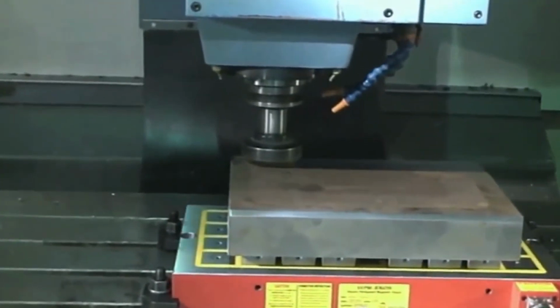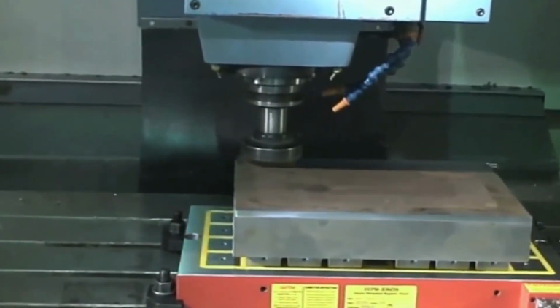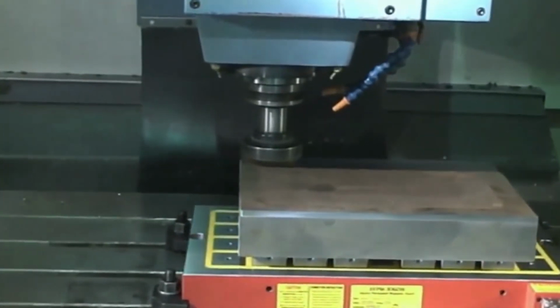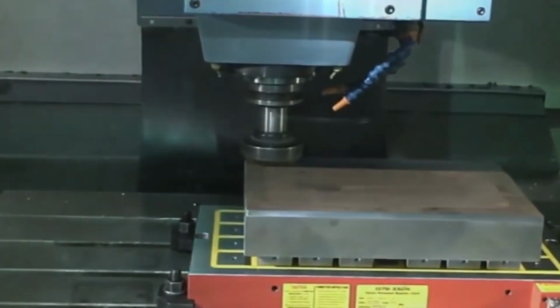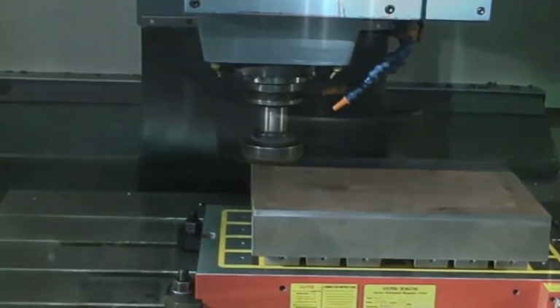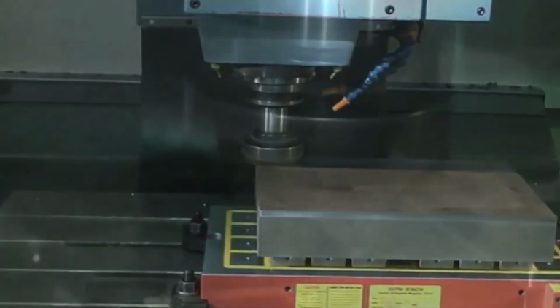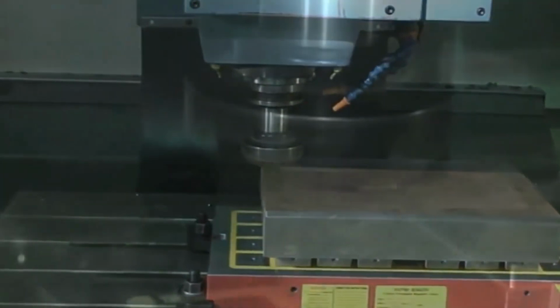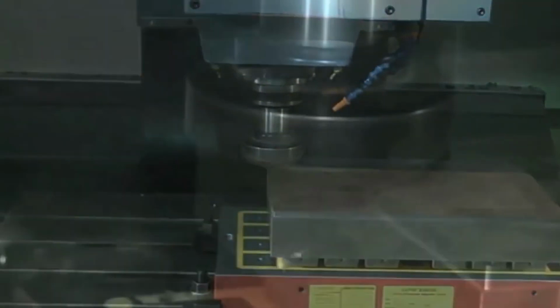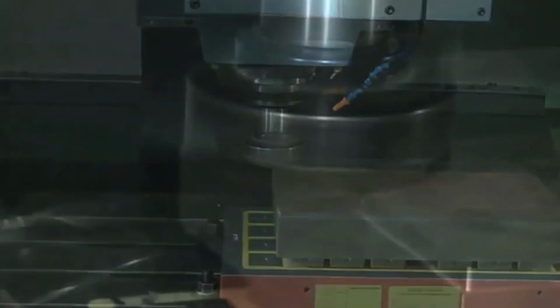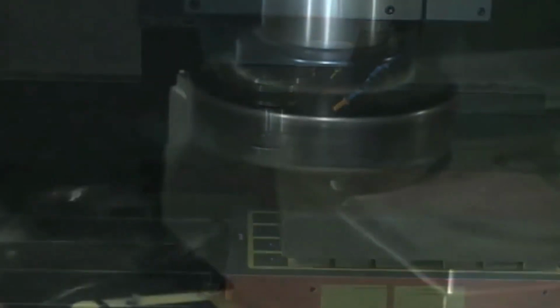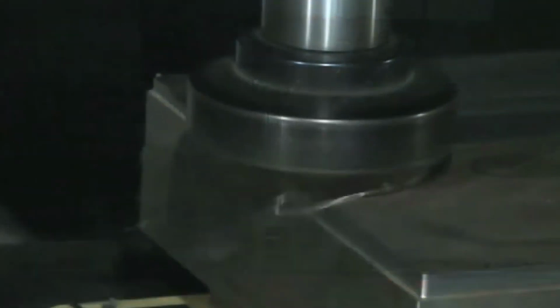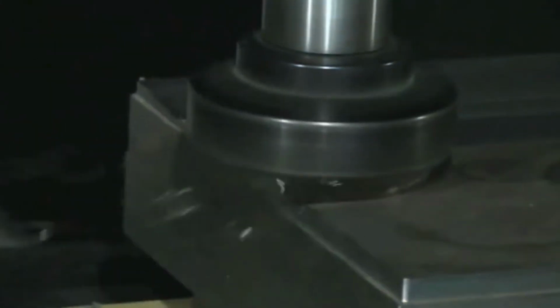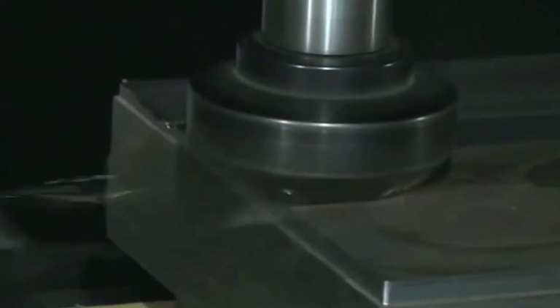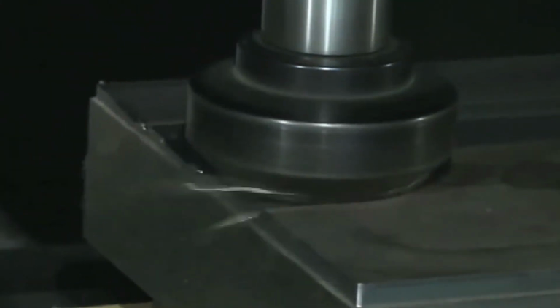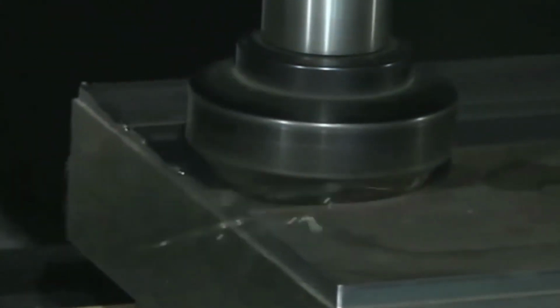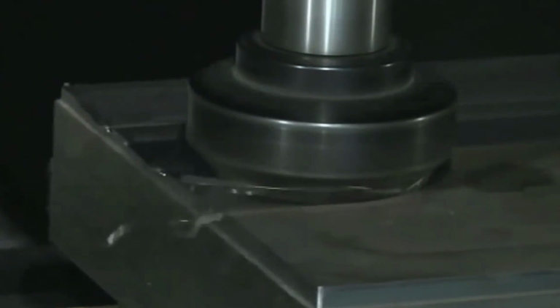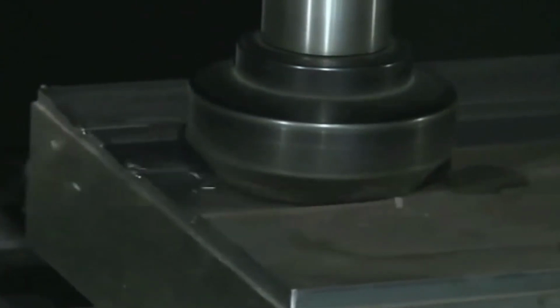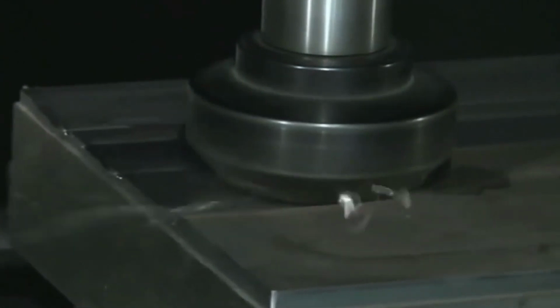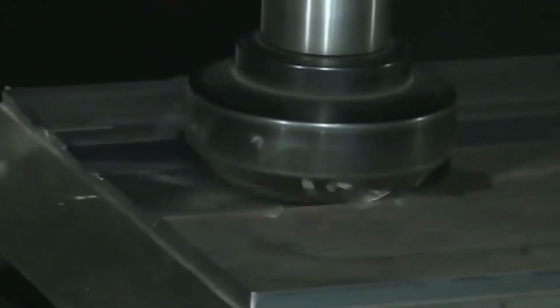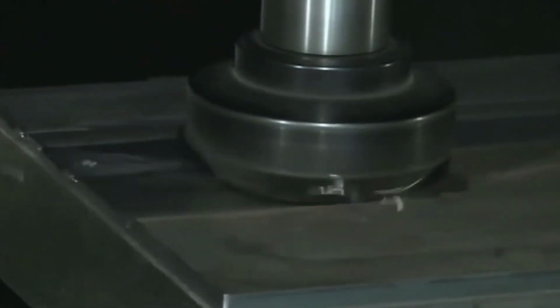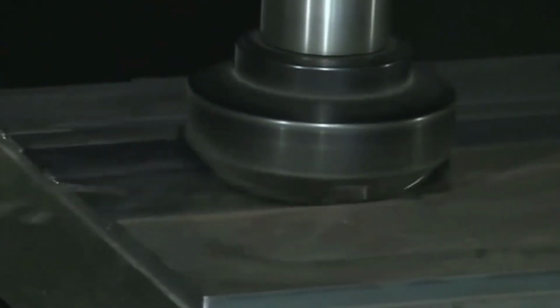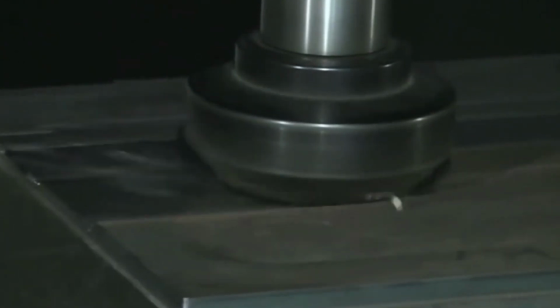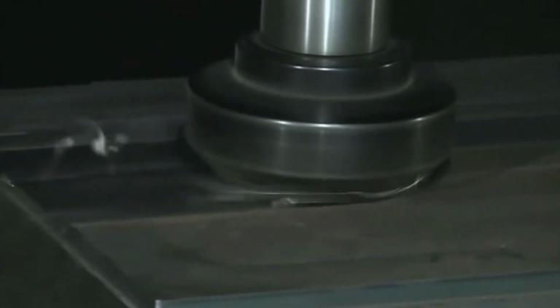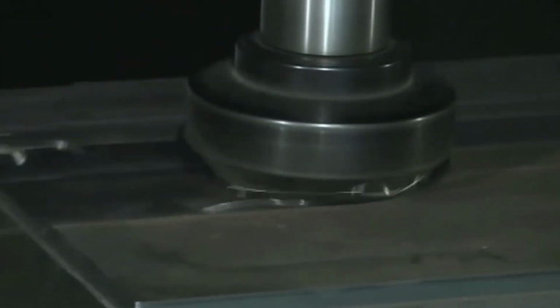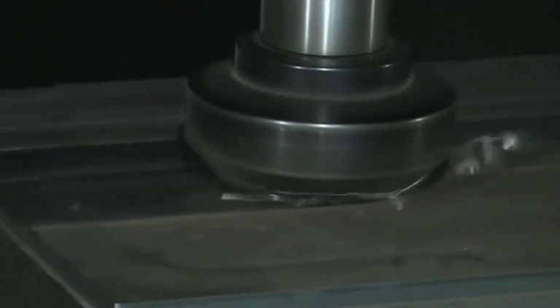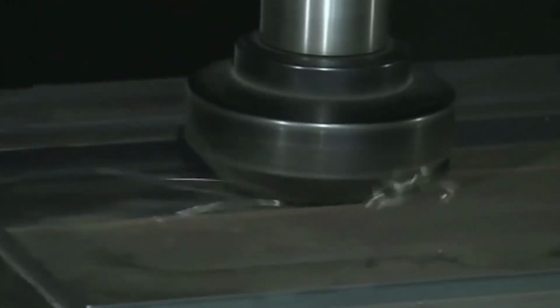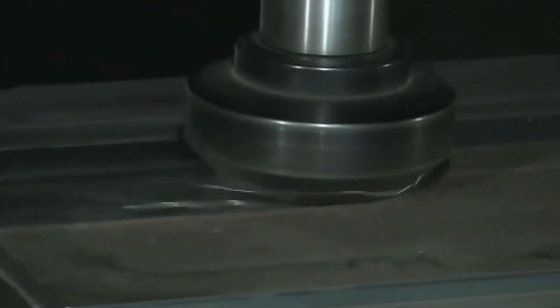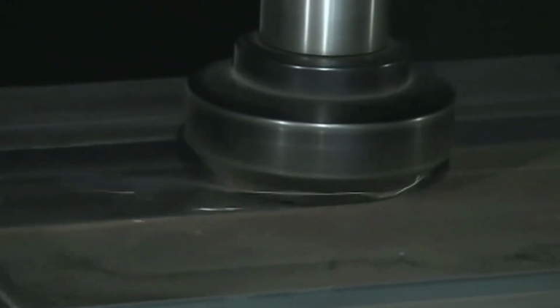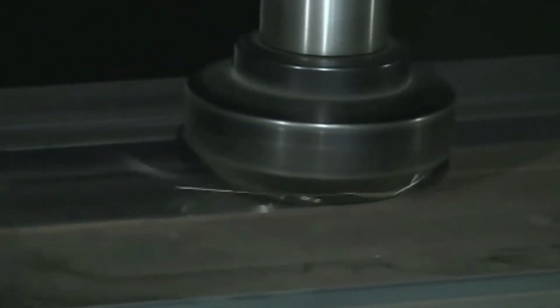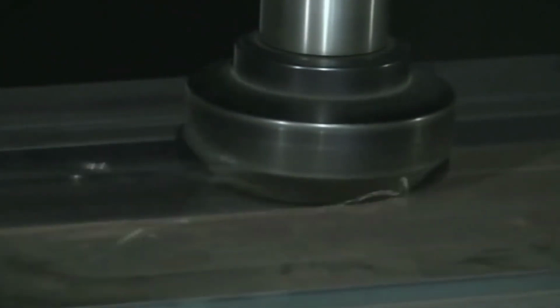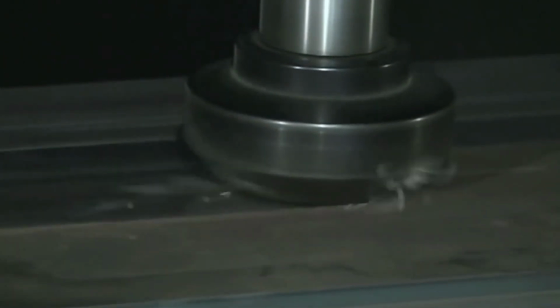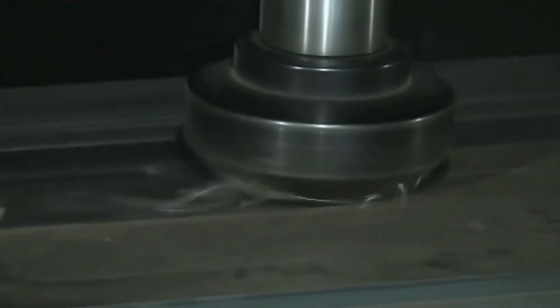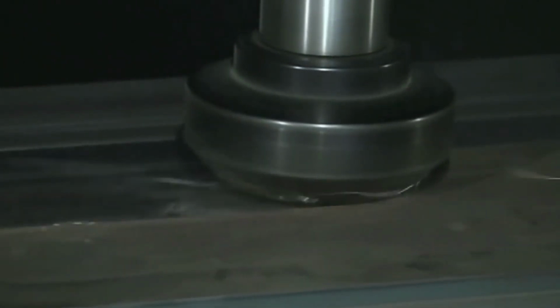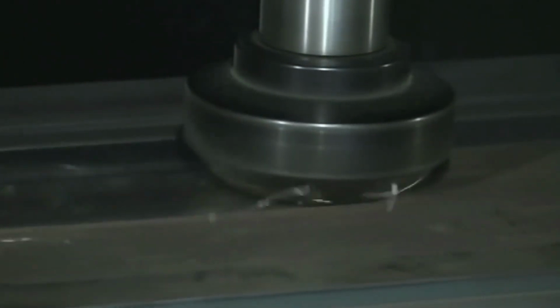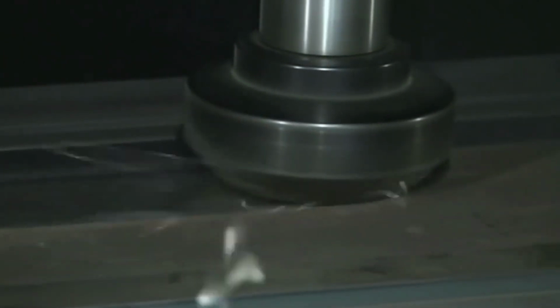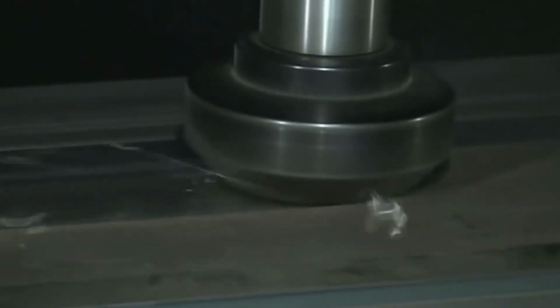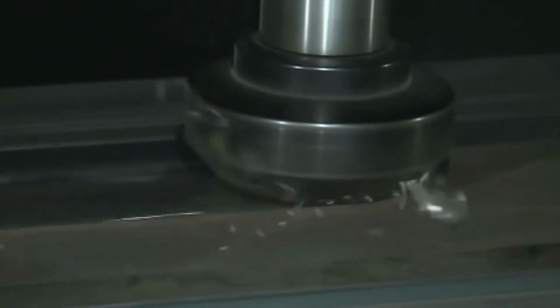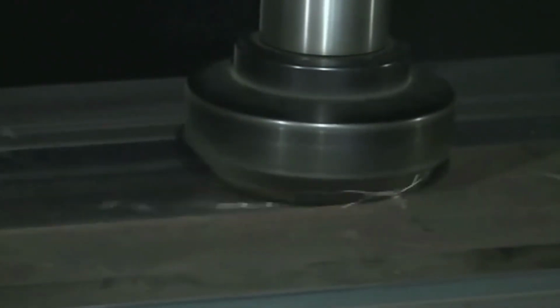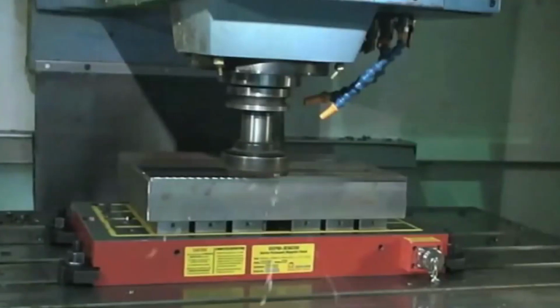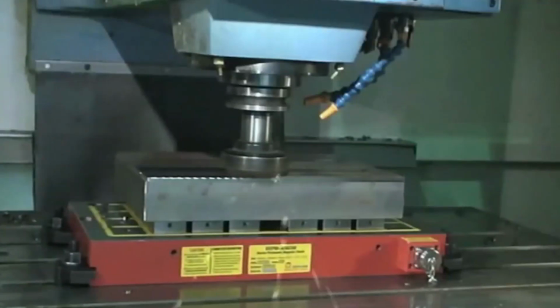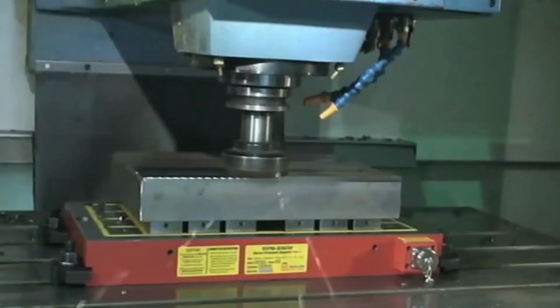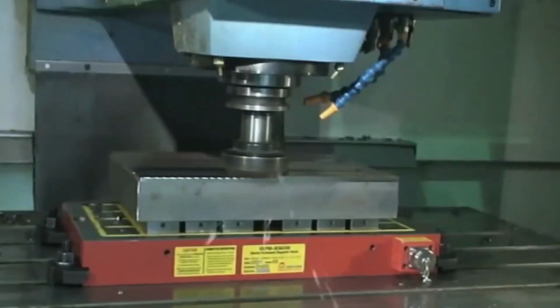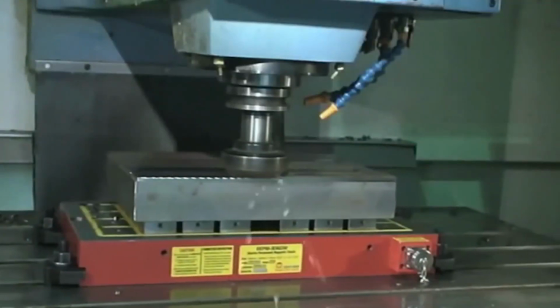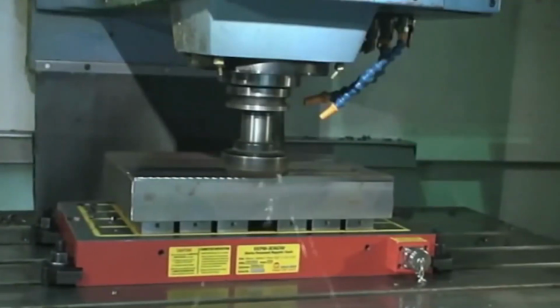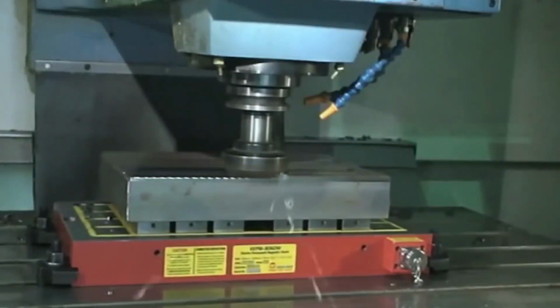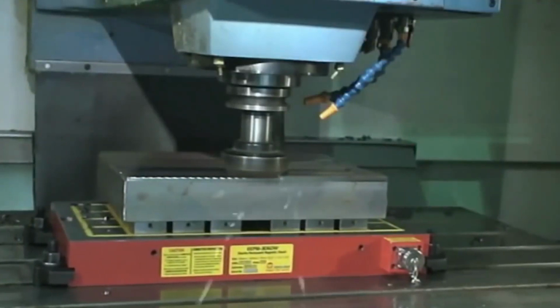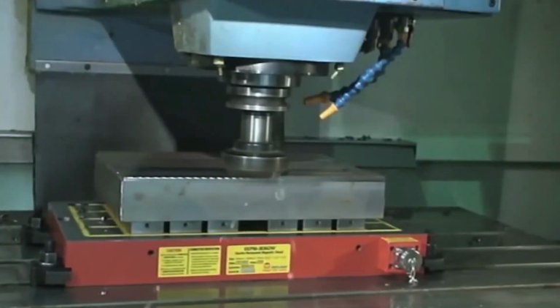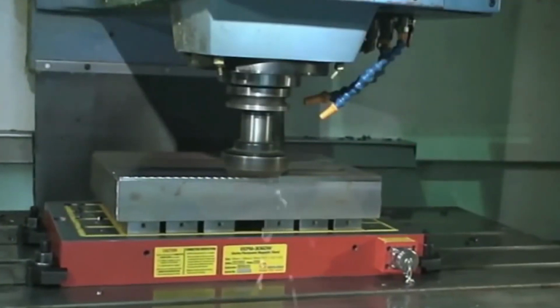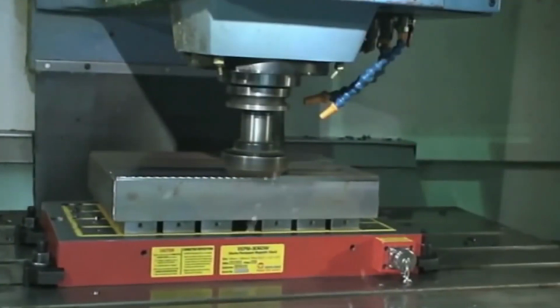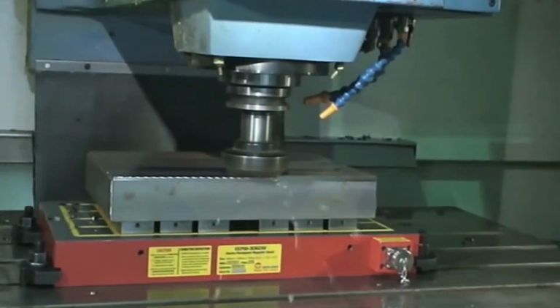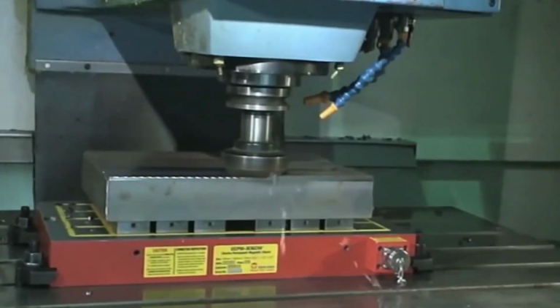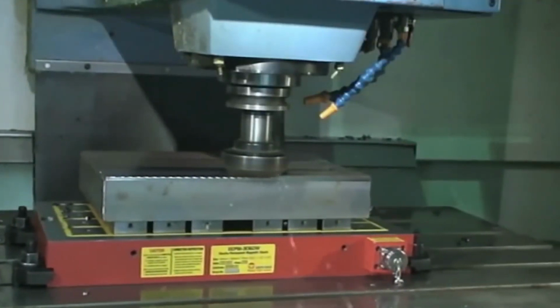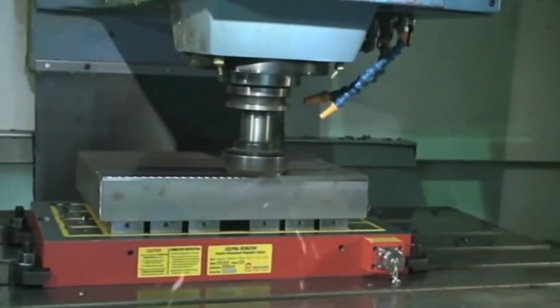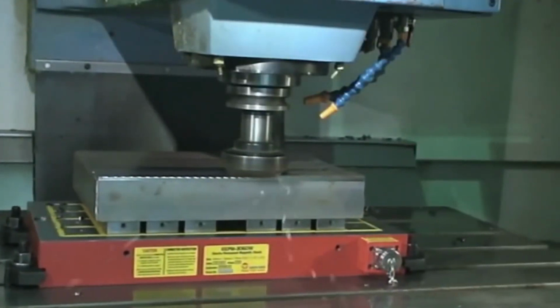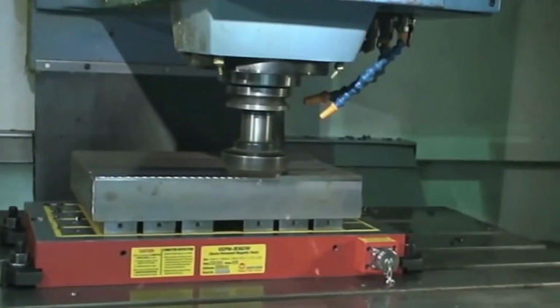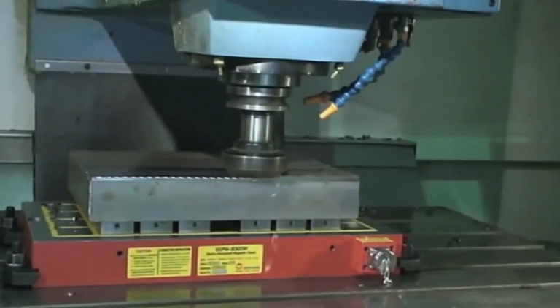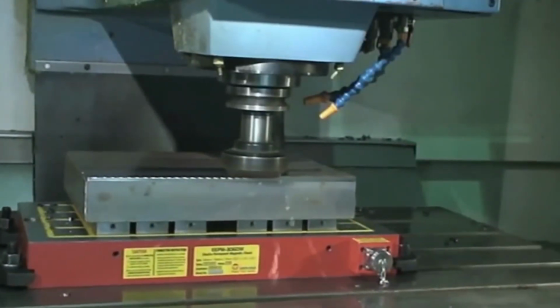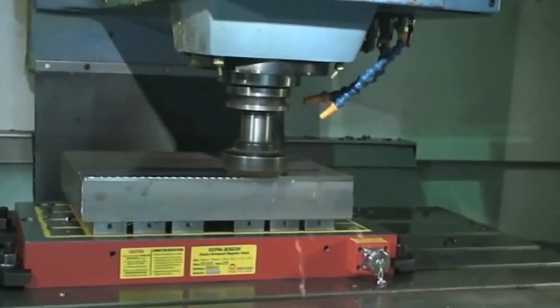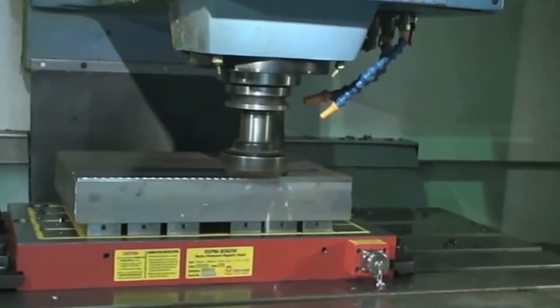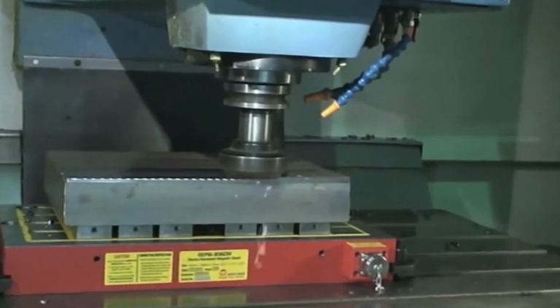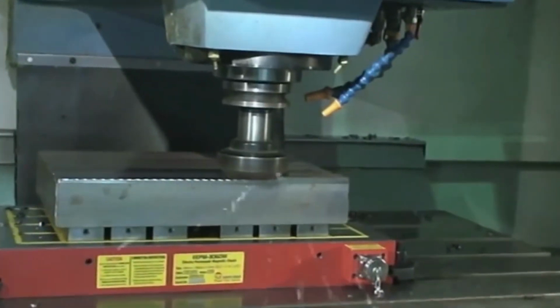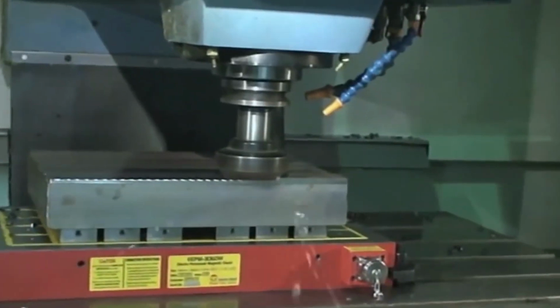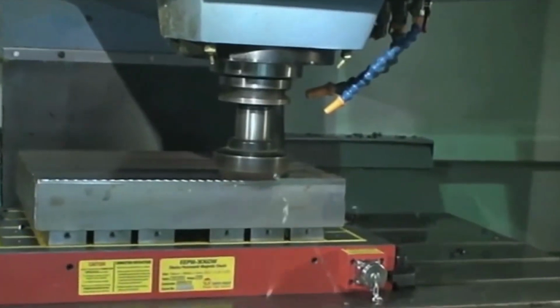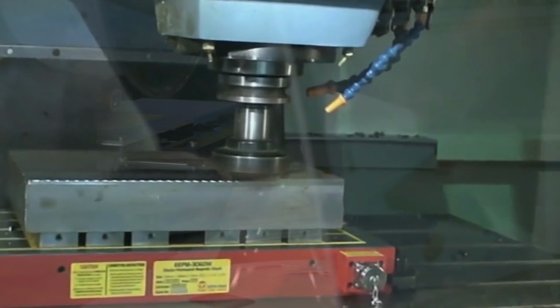The MagVise blocks come in various sizes to fit your machine and workpiece needs. They can be easily mounted onto your machine's table and provide a secure and stable hold, ensuring that your workpiece is properly fixed in place.